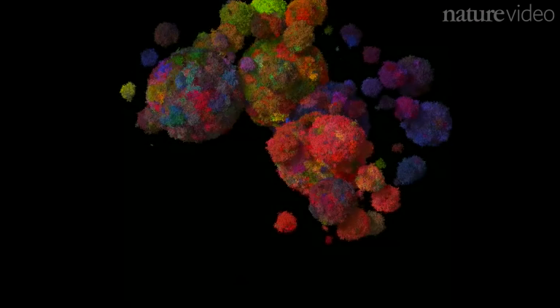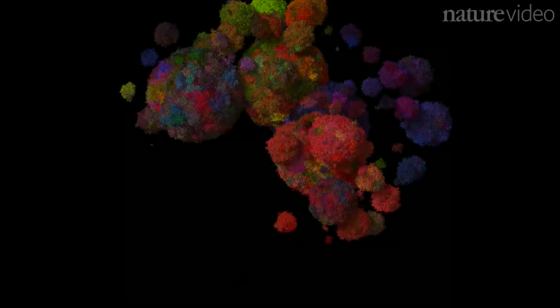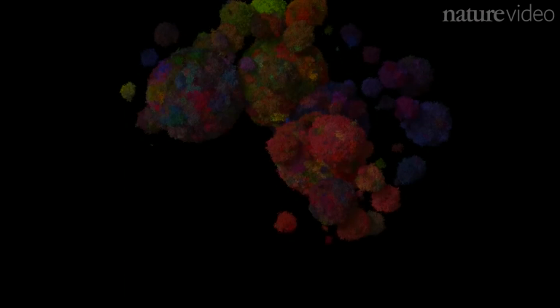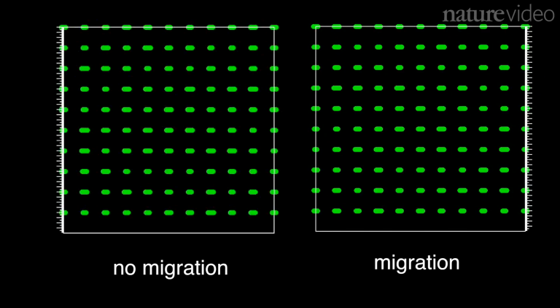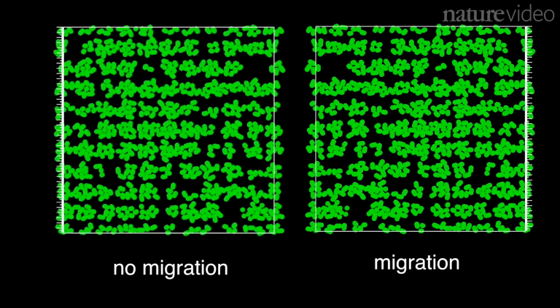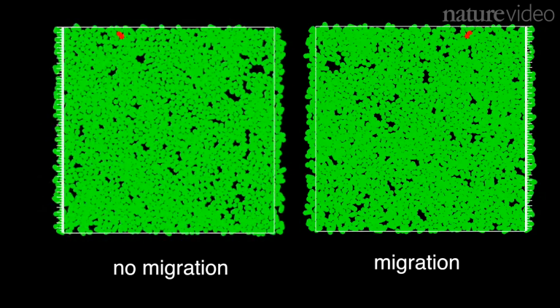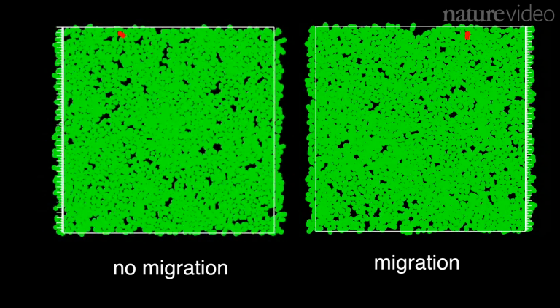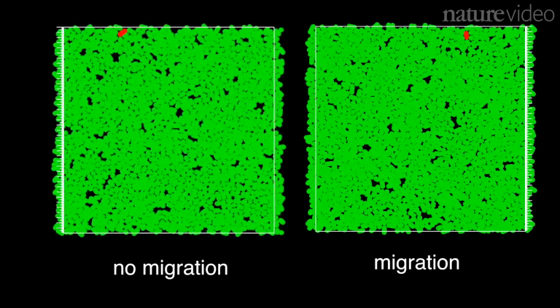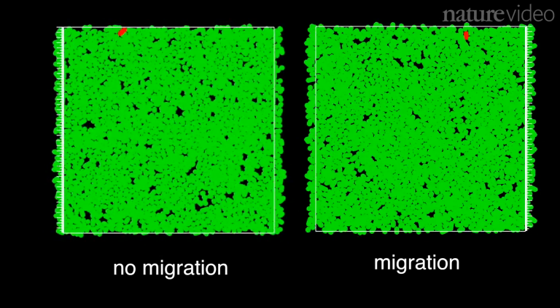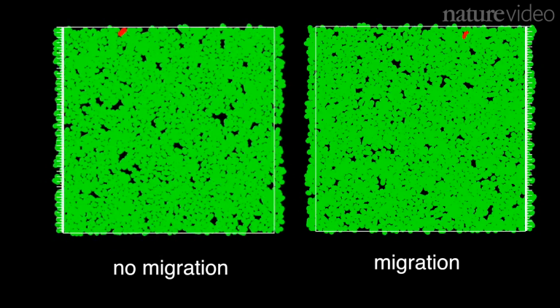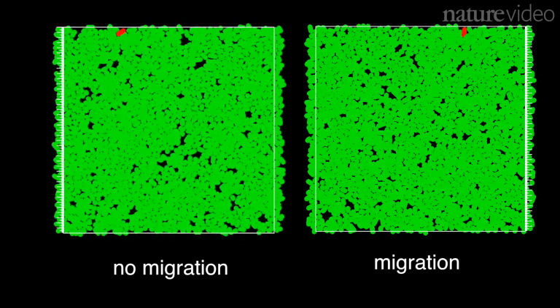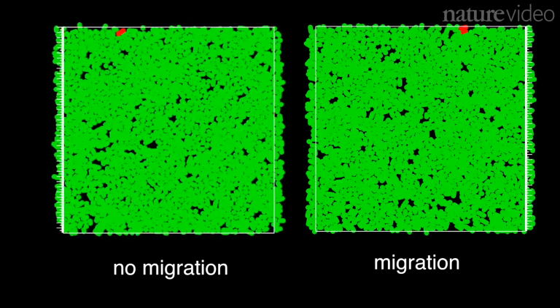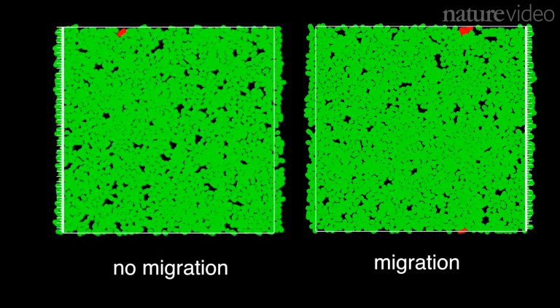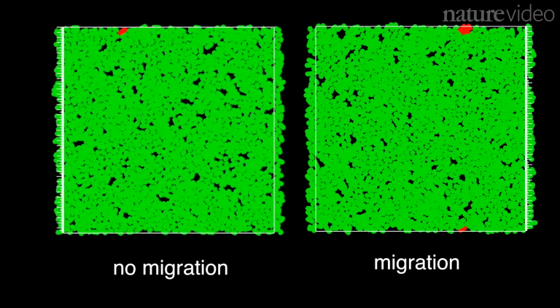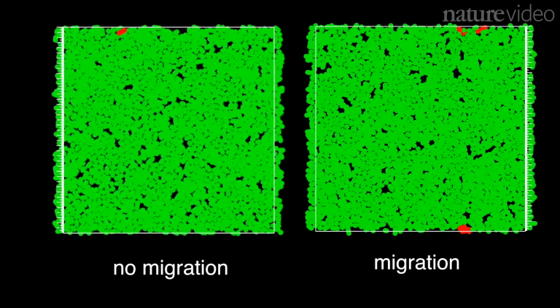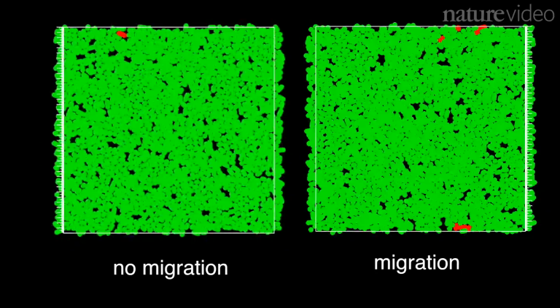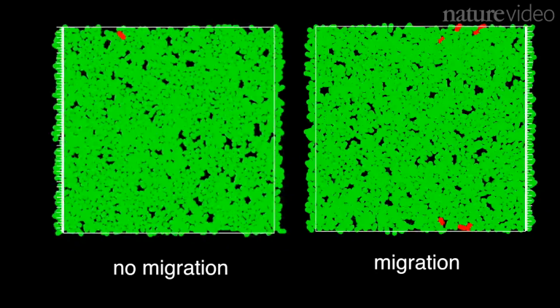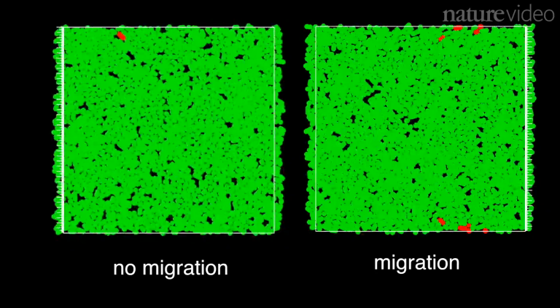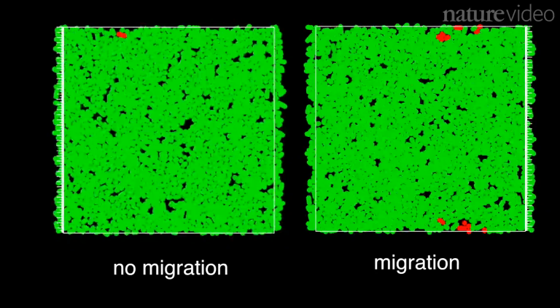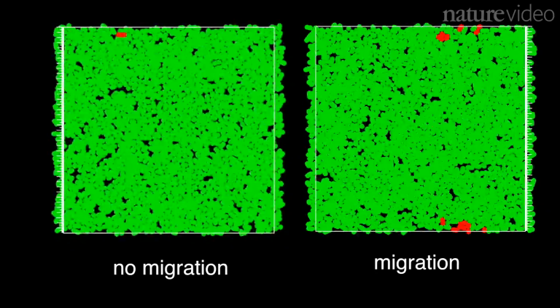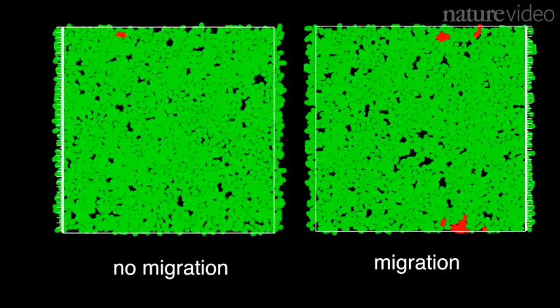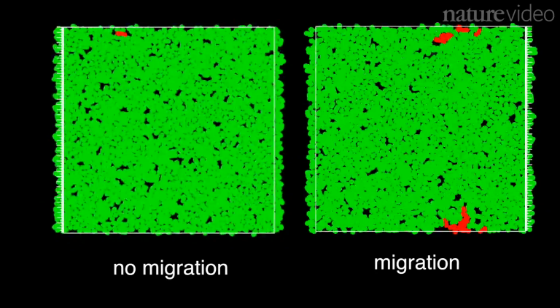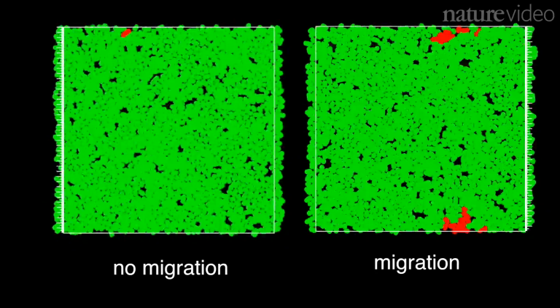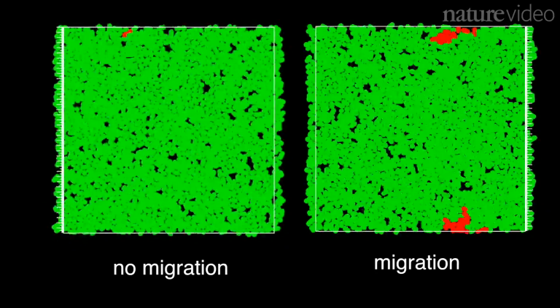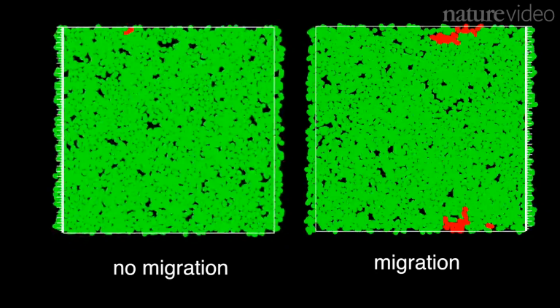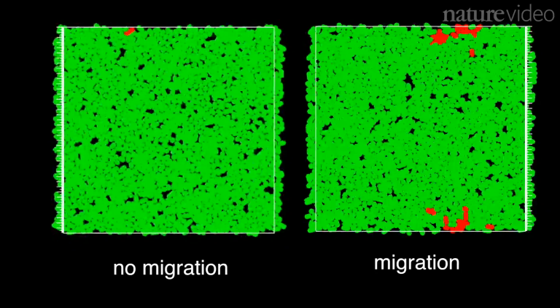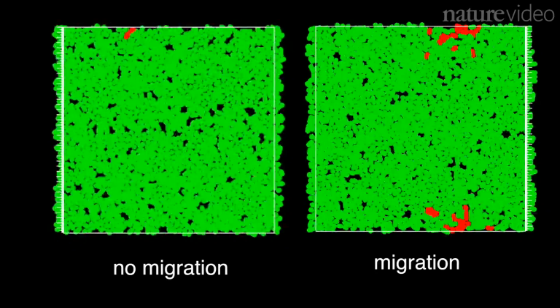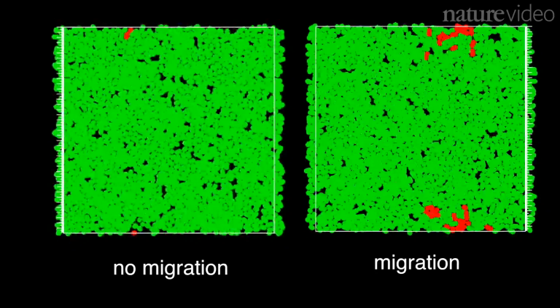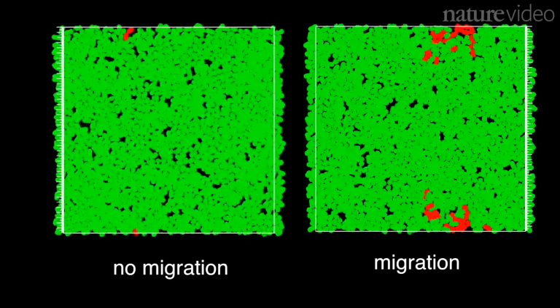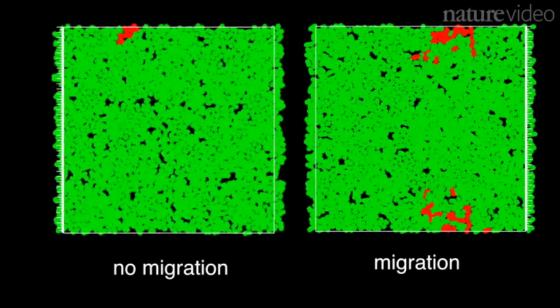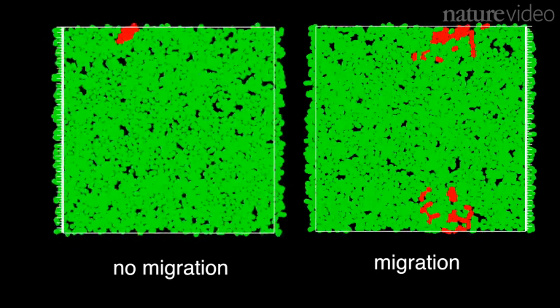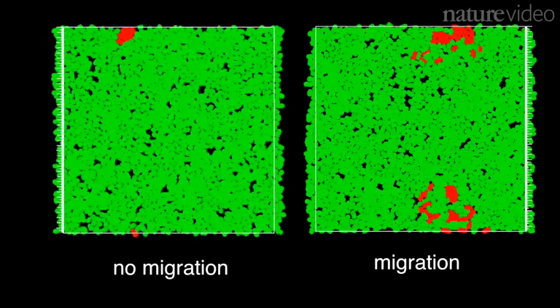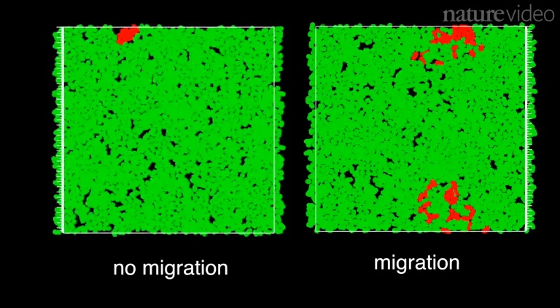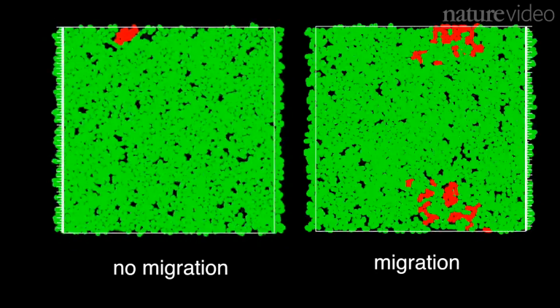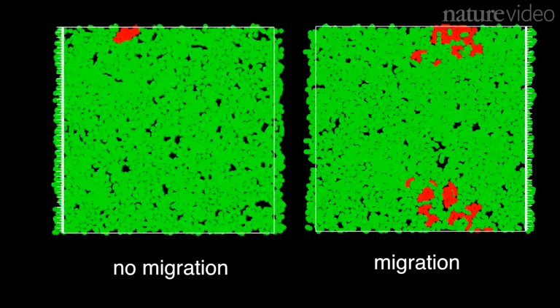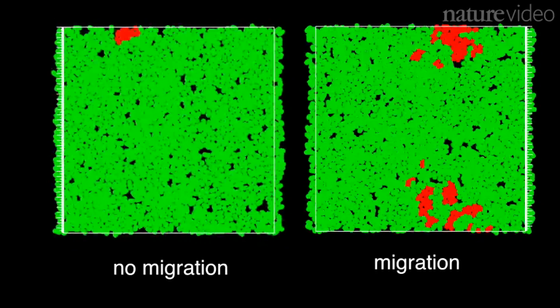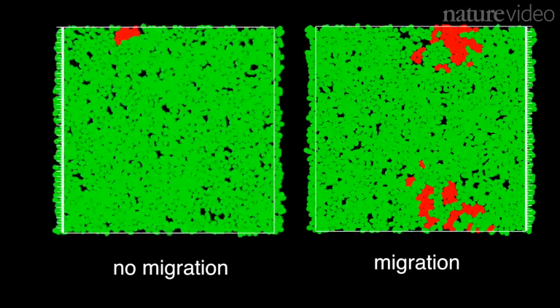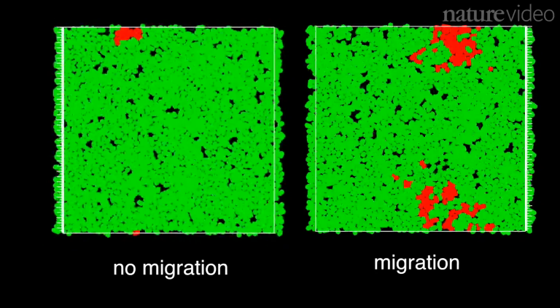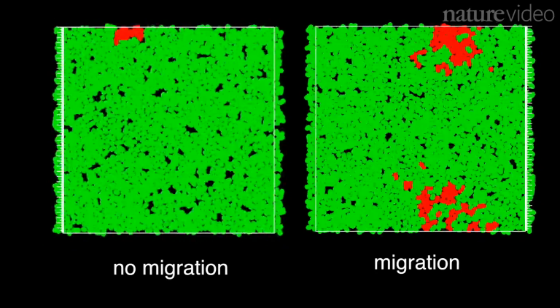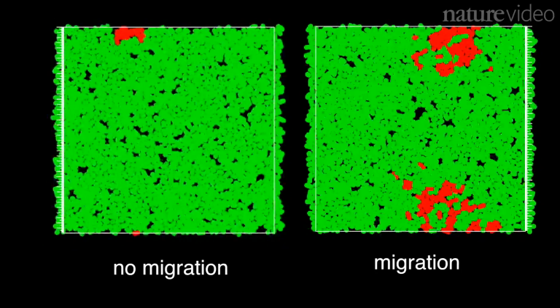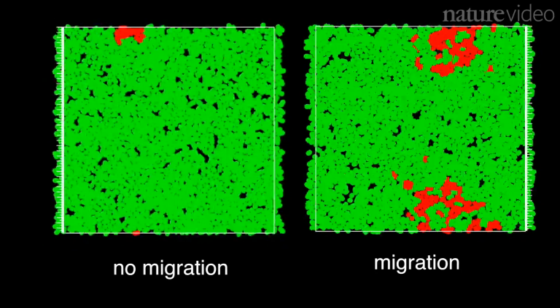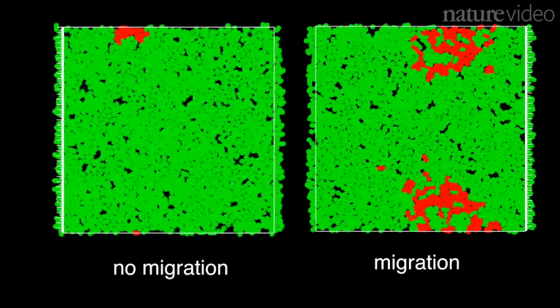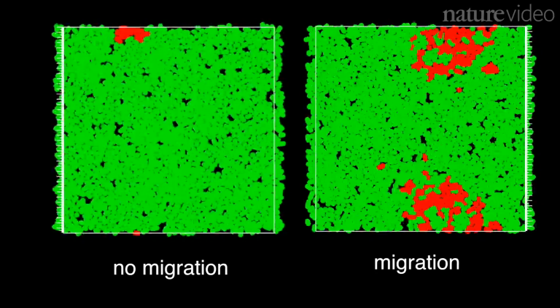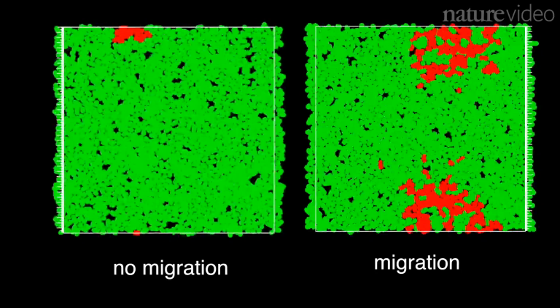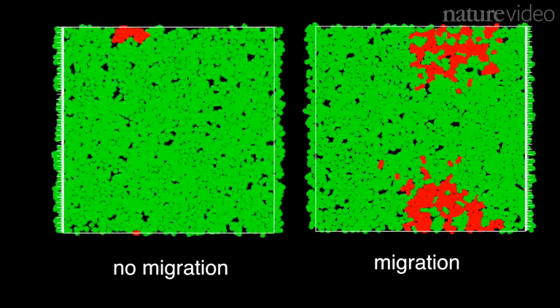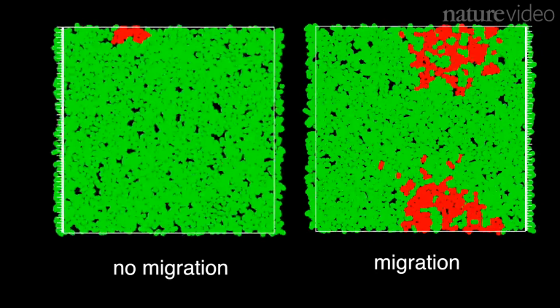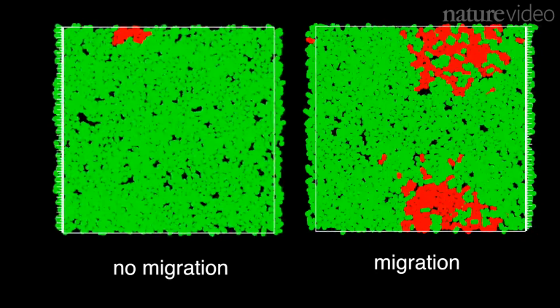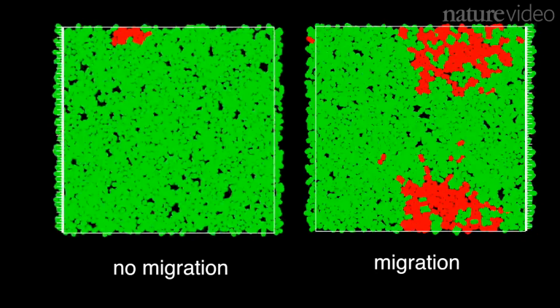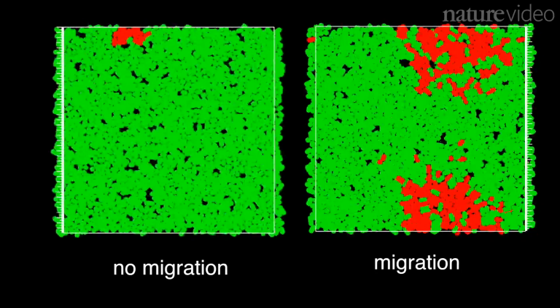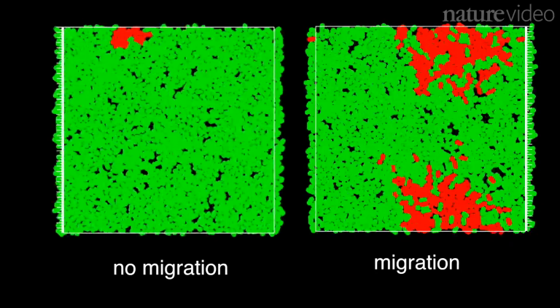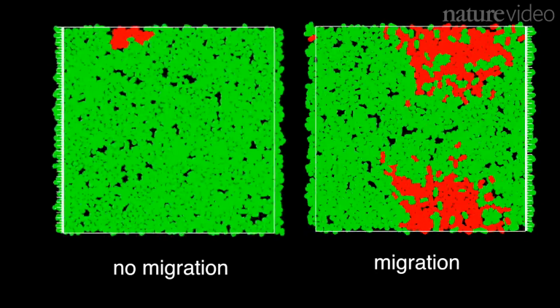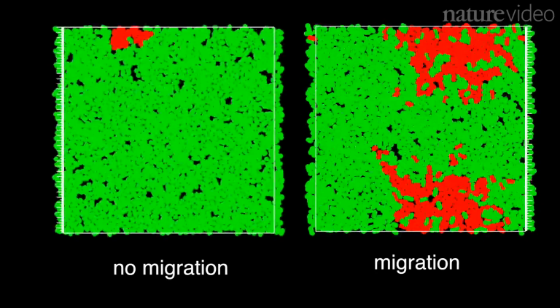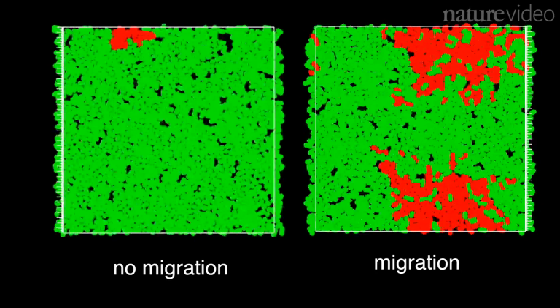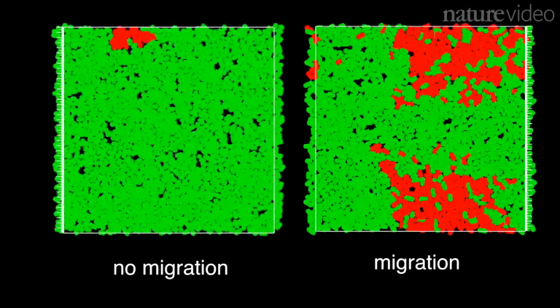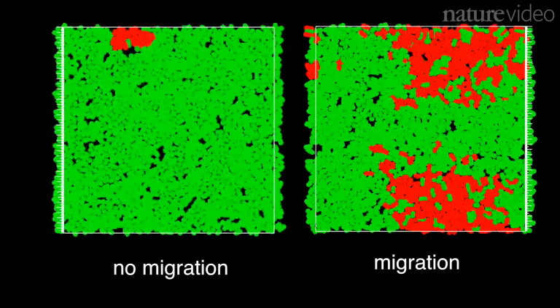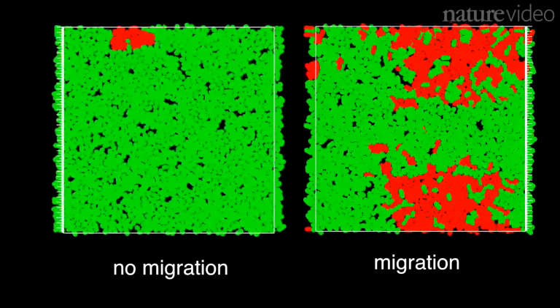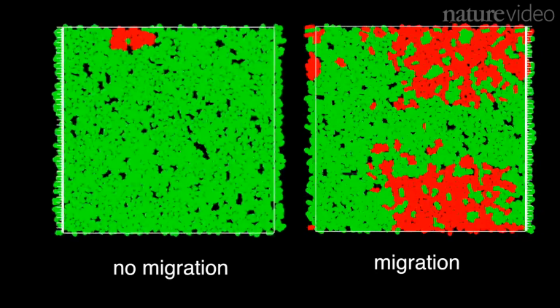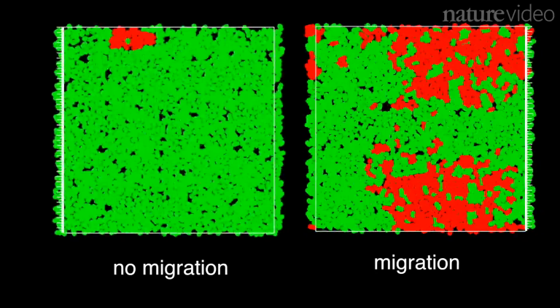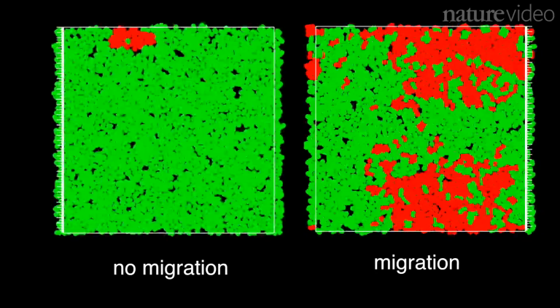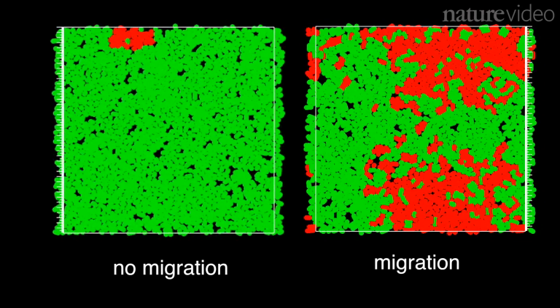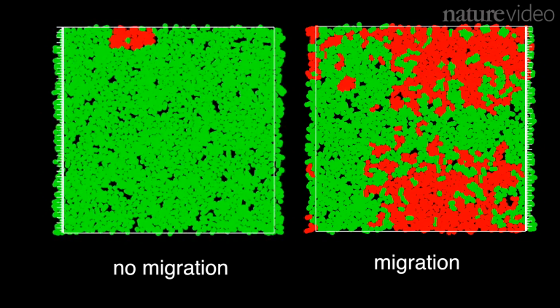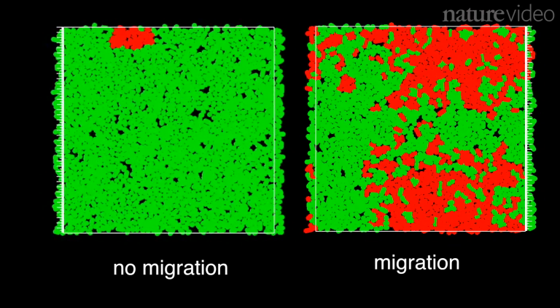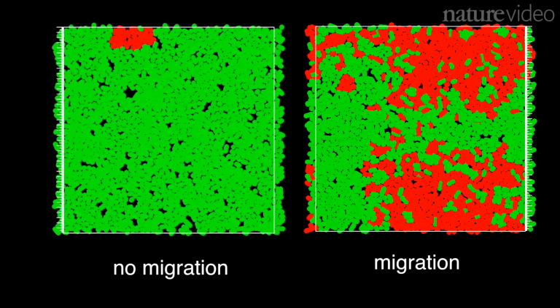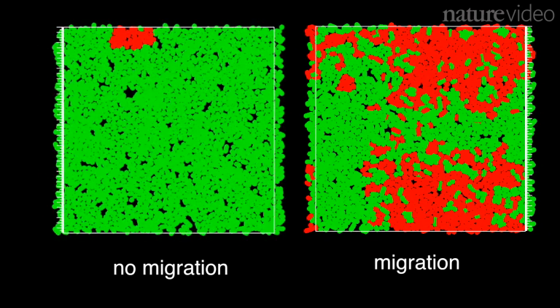So far, the researchers suggest that reducing cell migration could be a new way to help slow and control tumour growth.